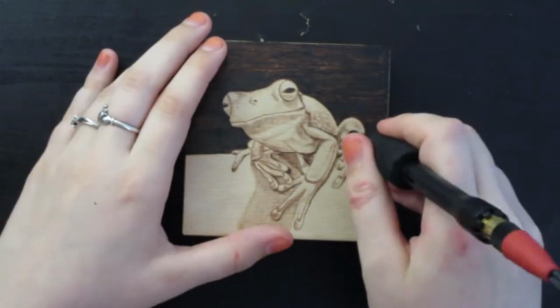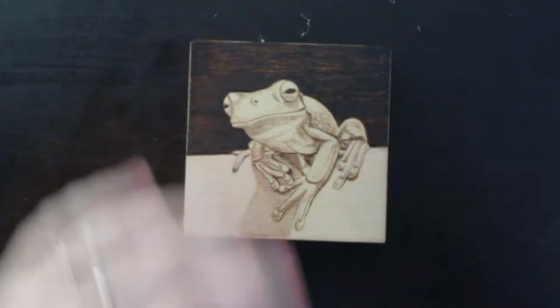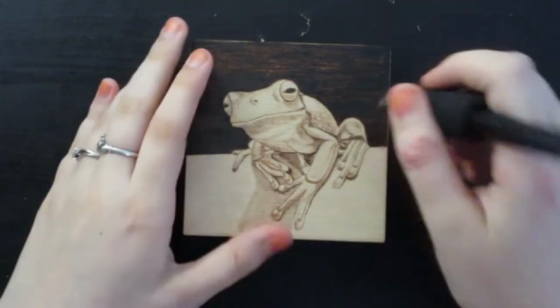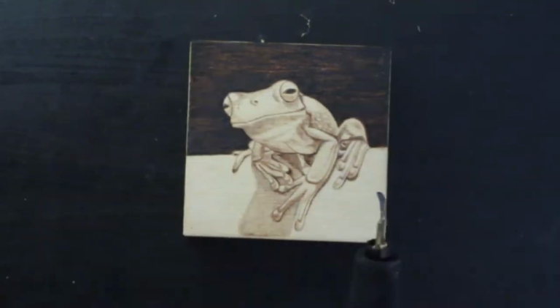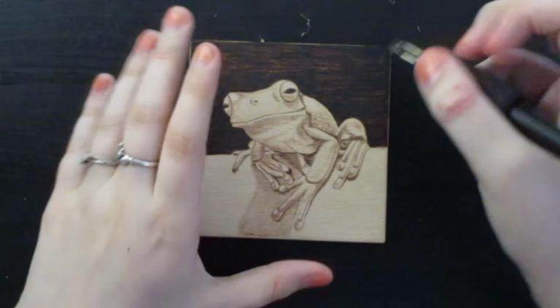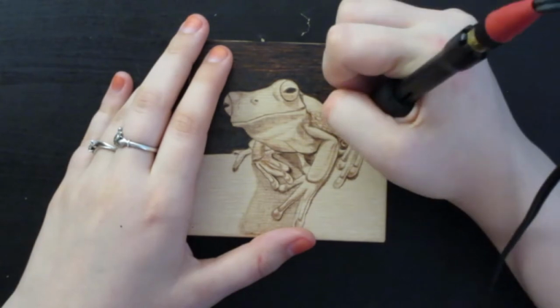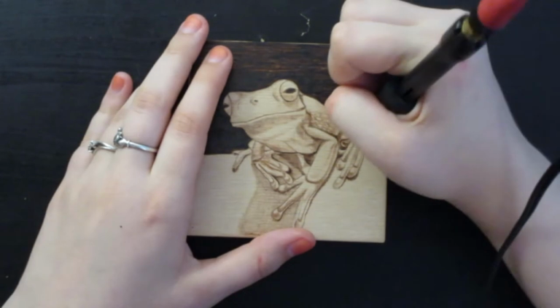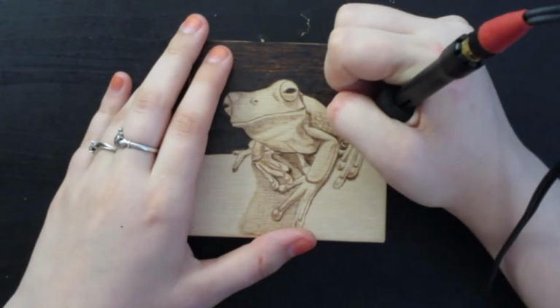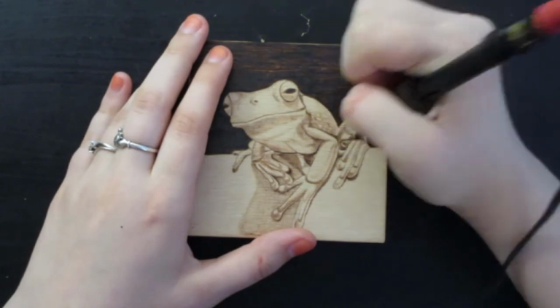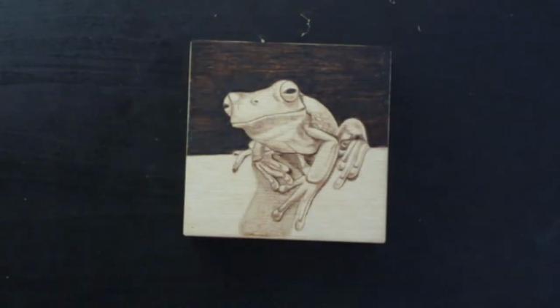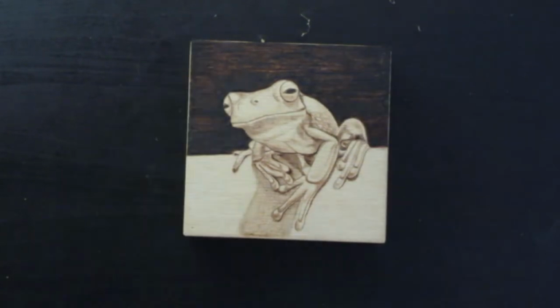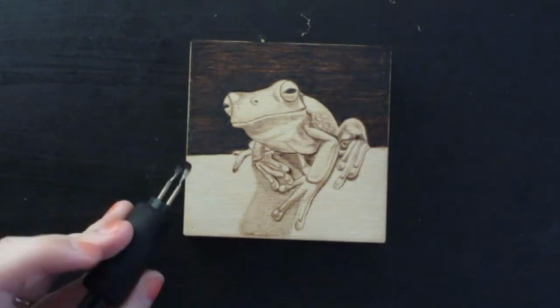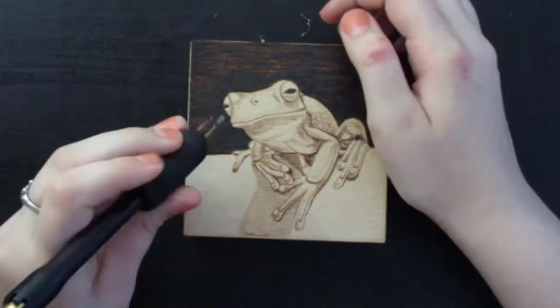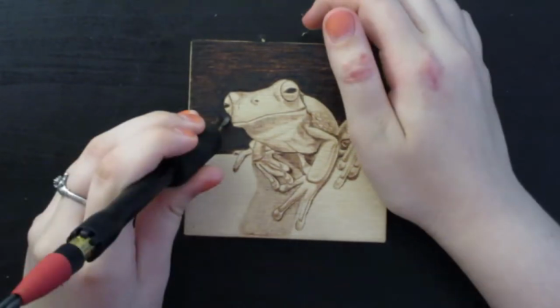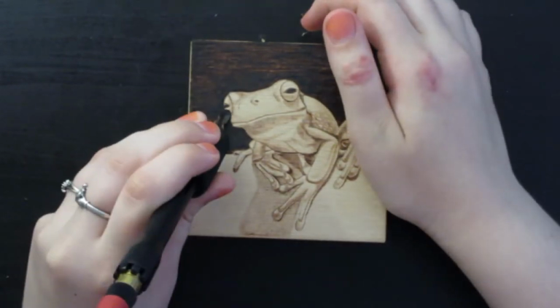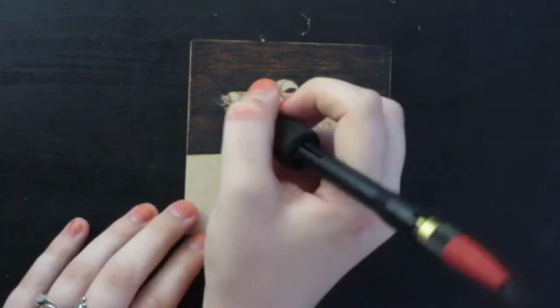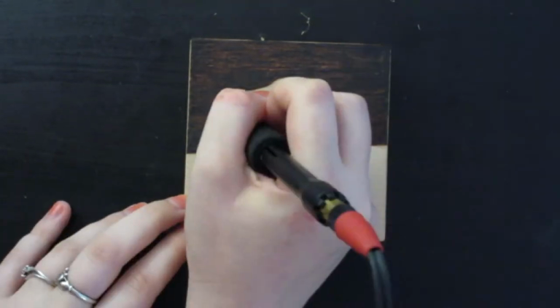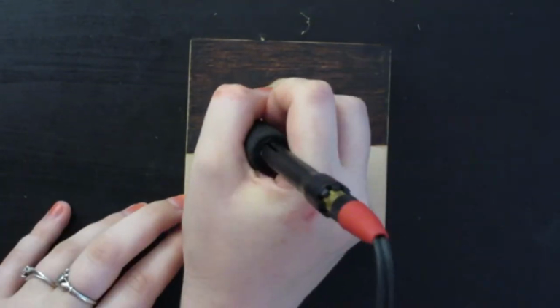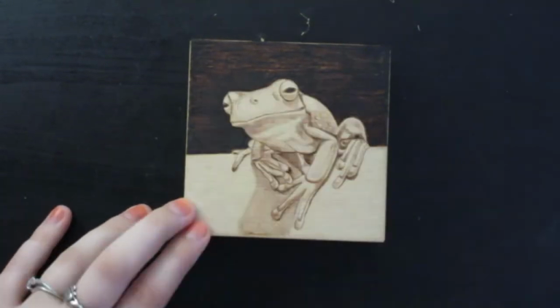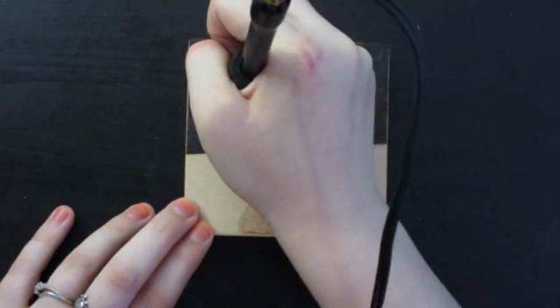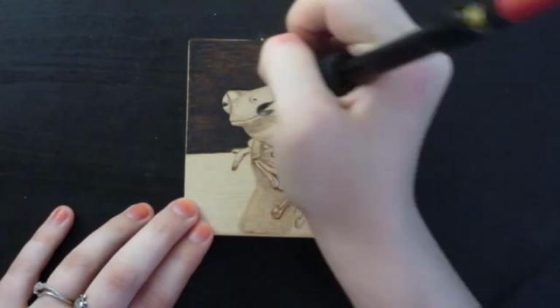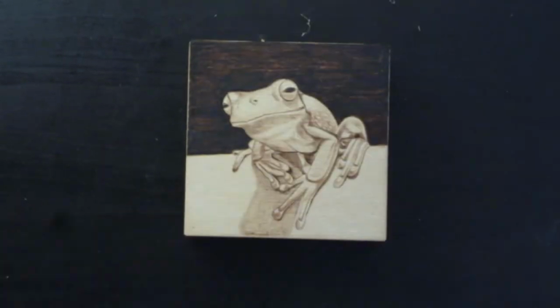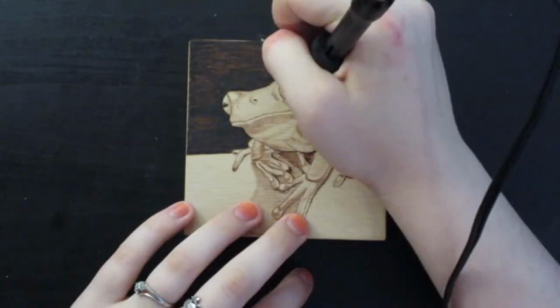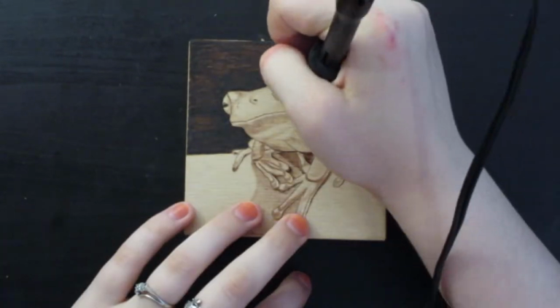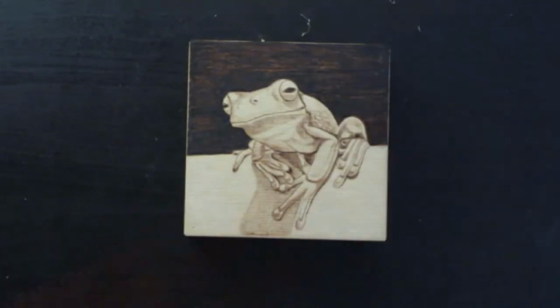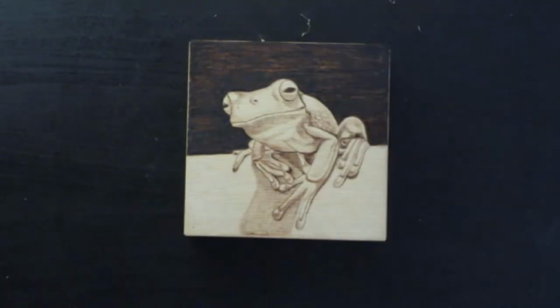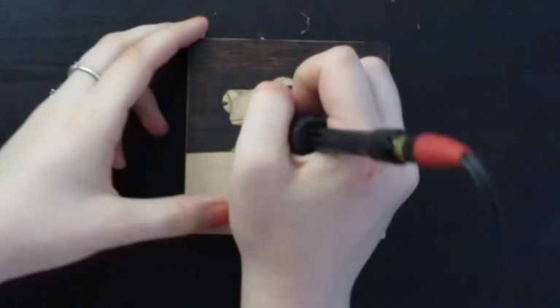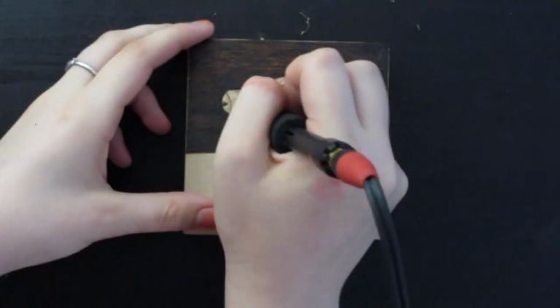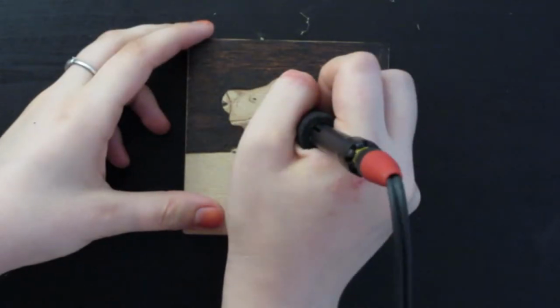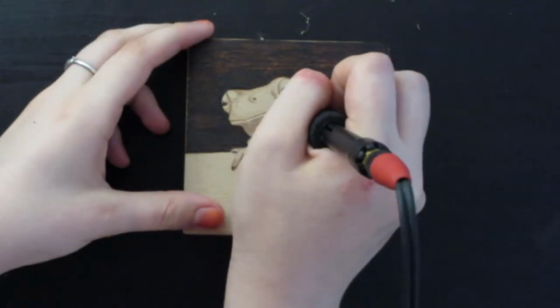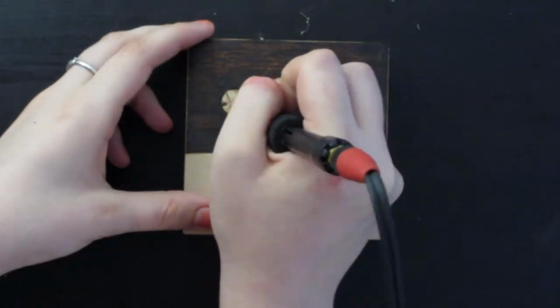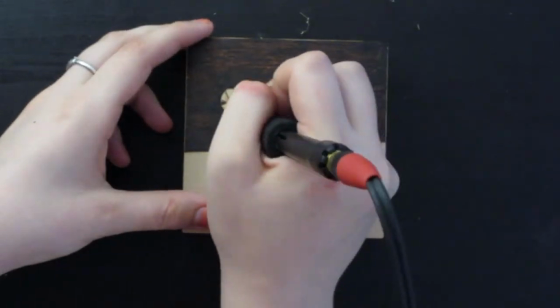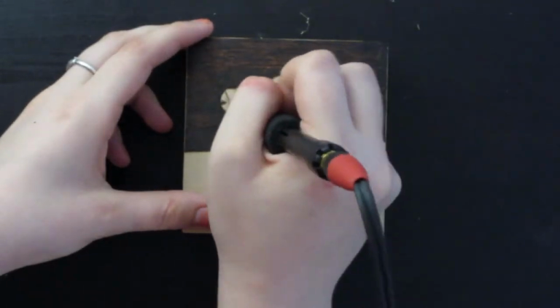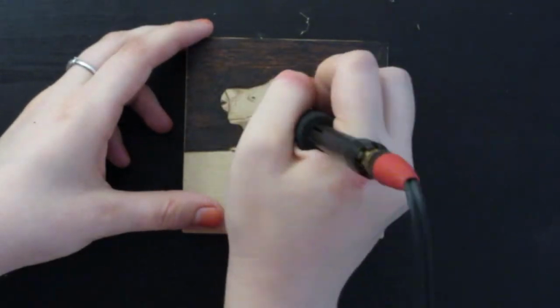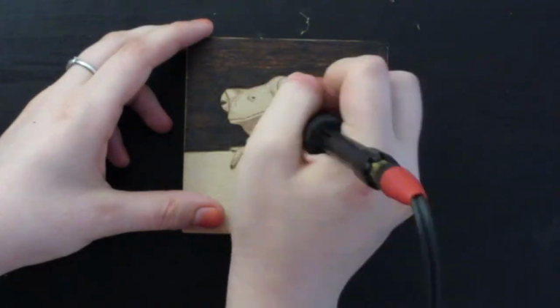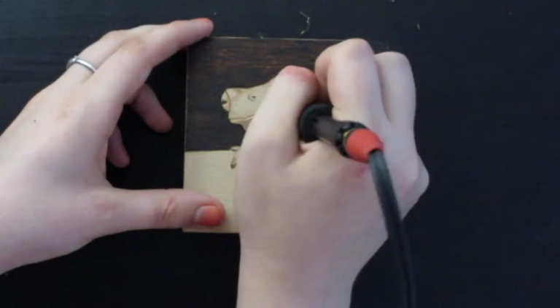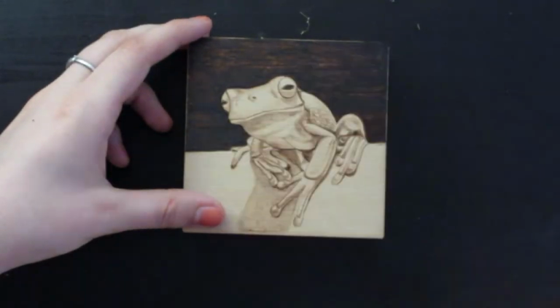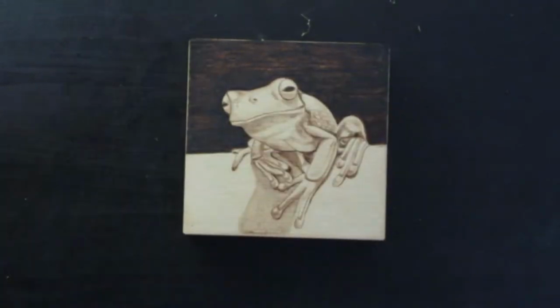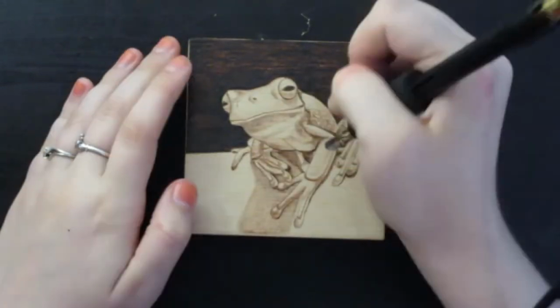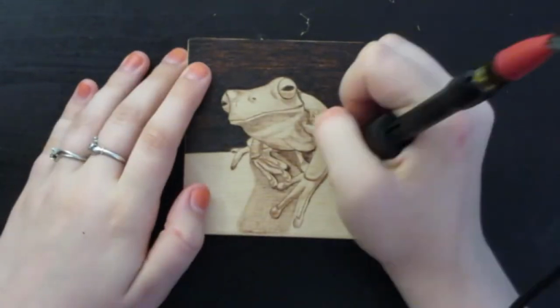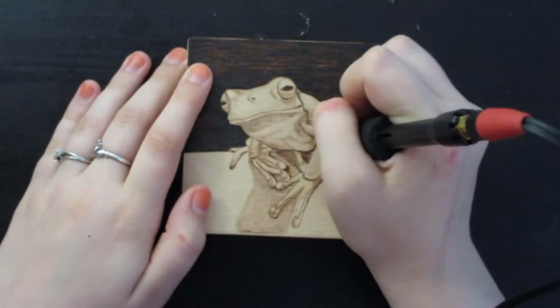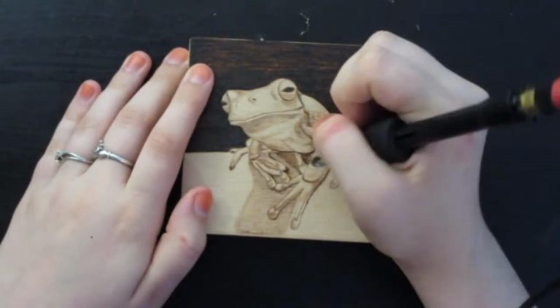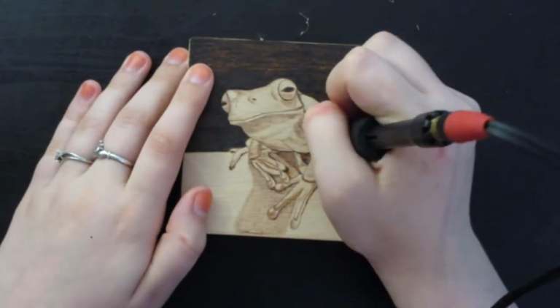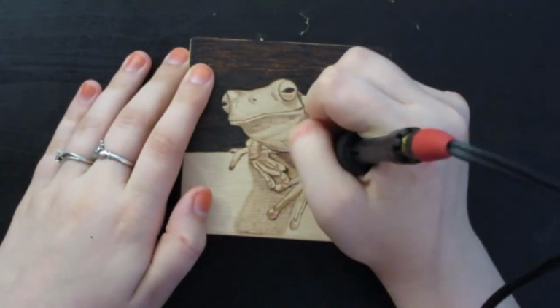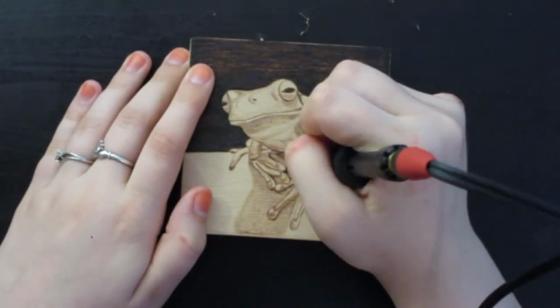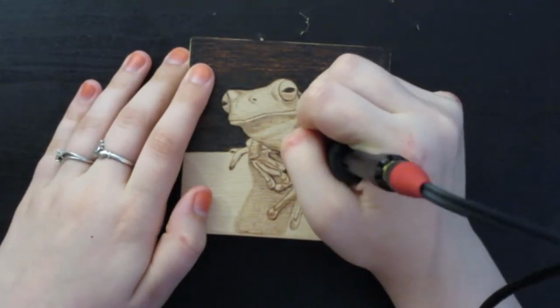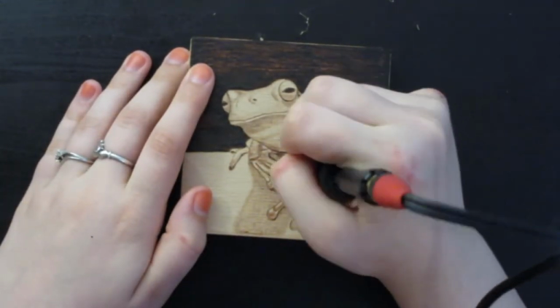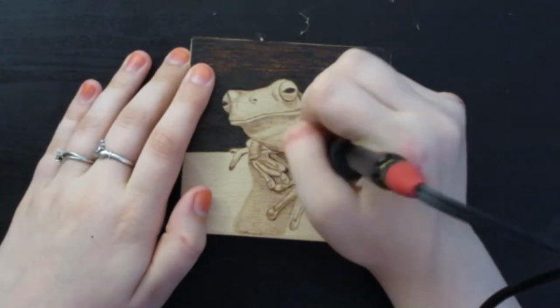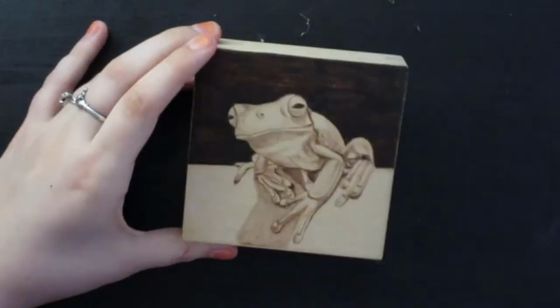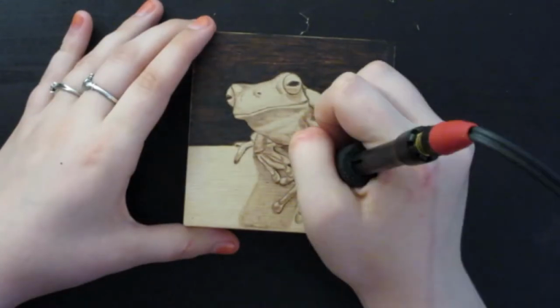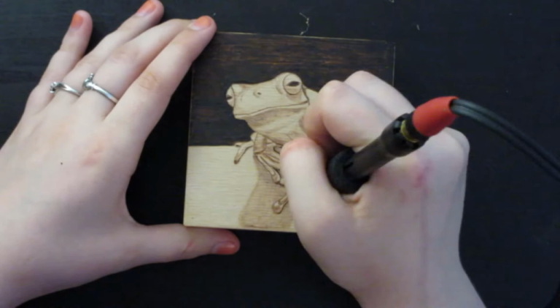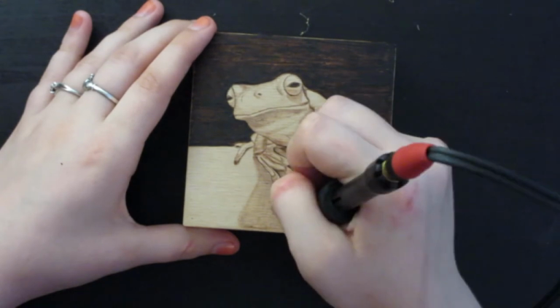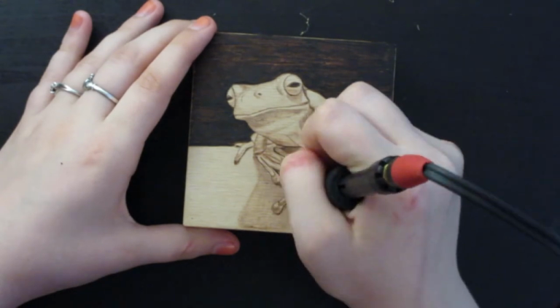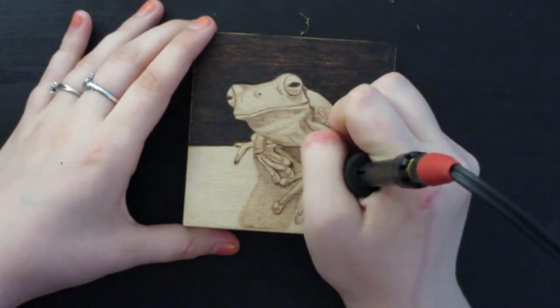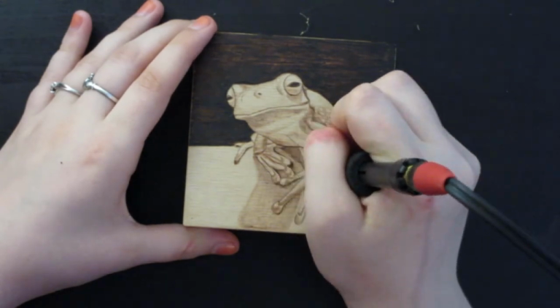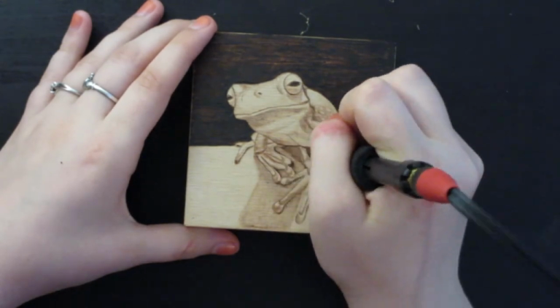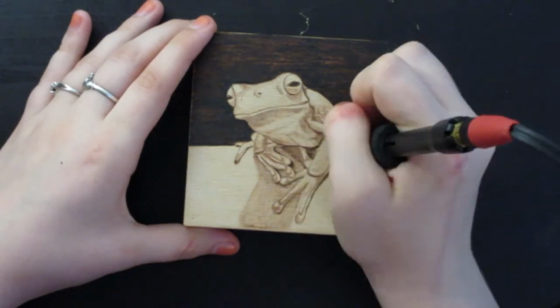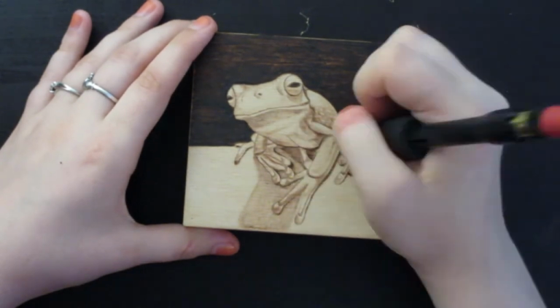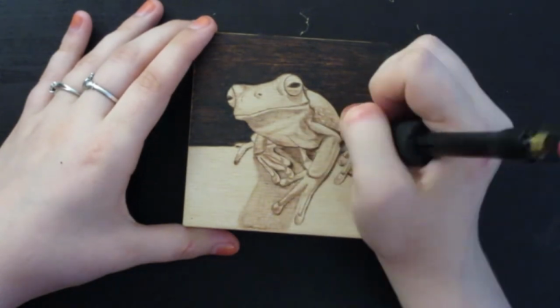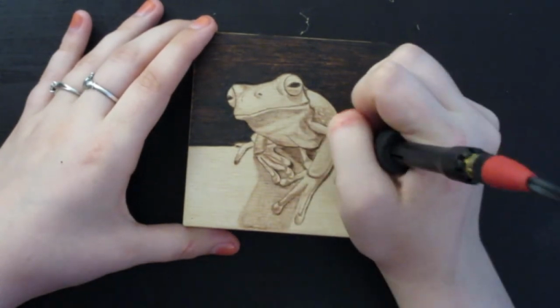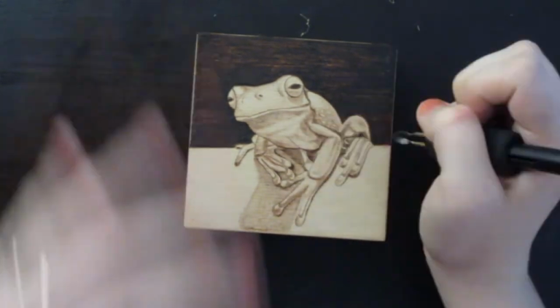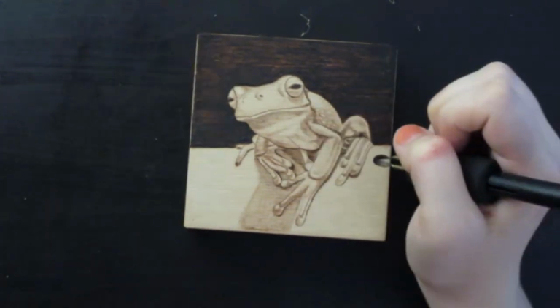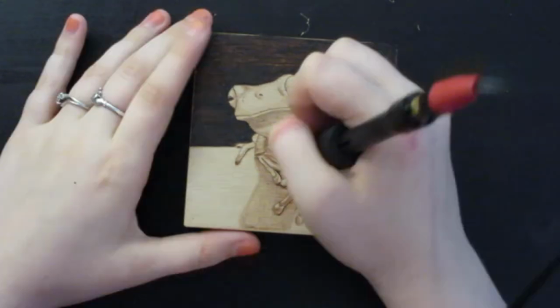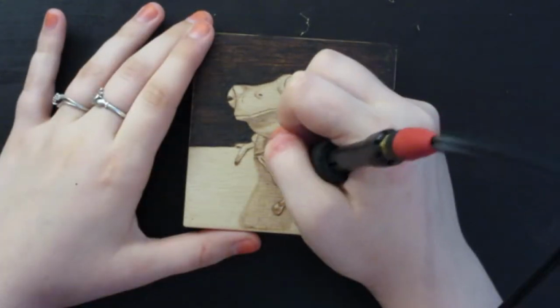As usual I finished up by going in and darkening some things further, smoothing out some of my shading and adding in texture to some areas that needed it.